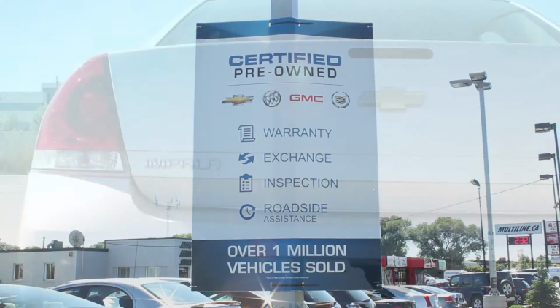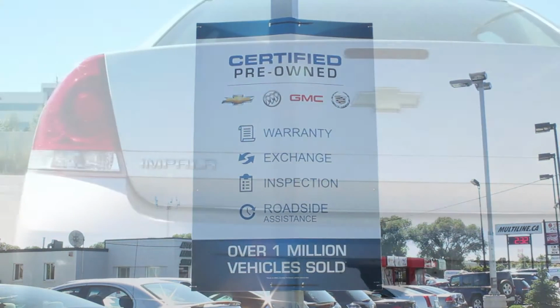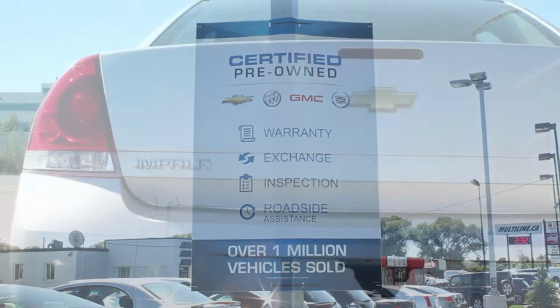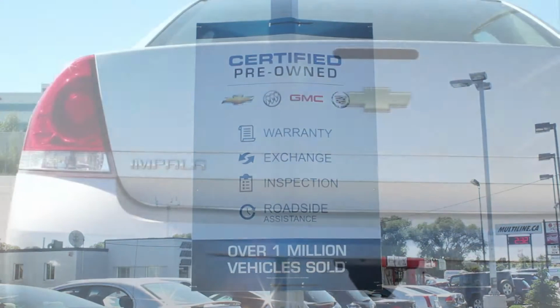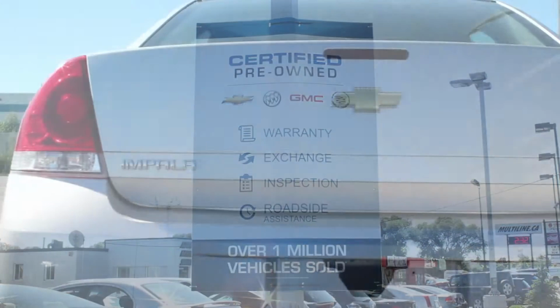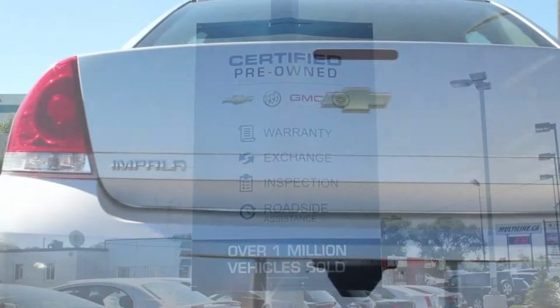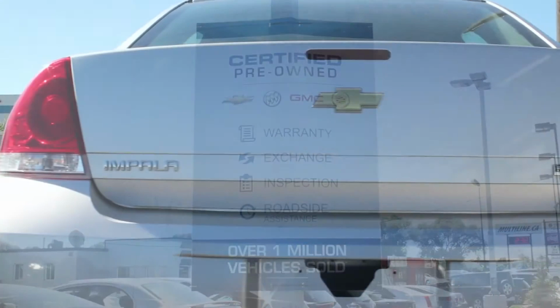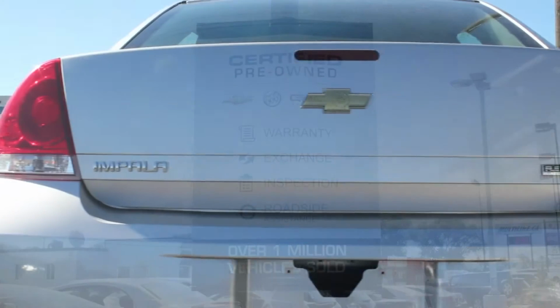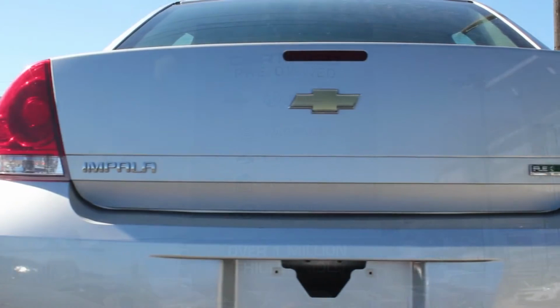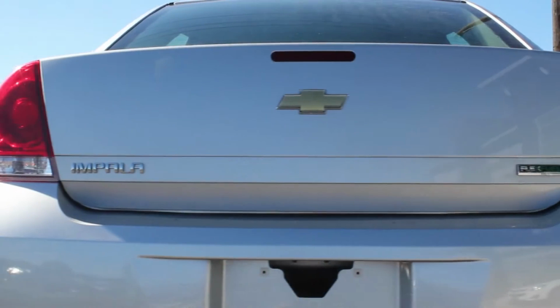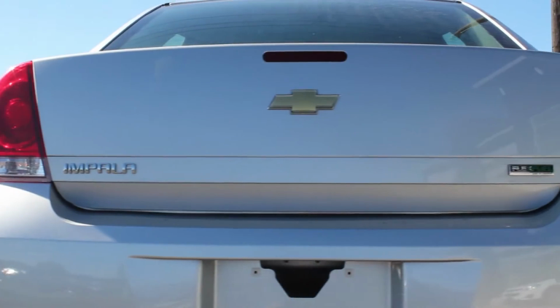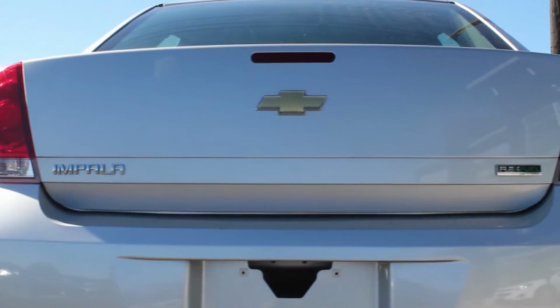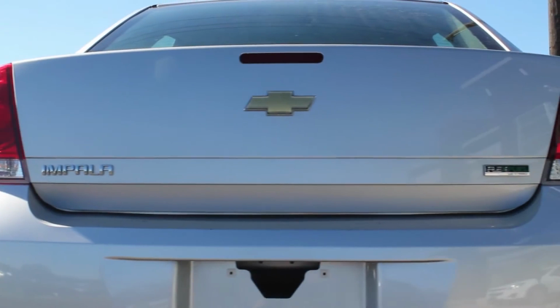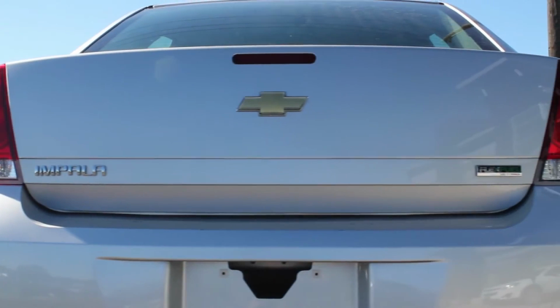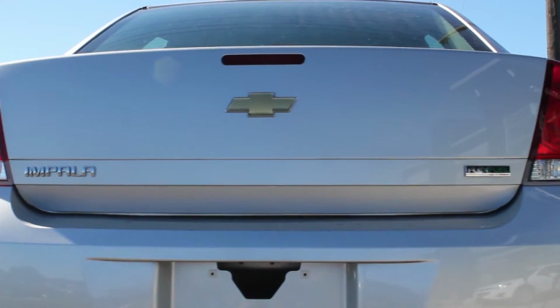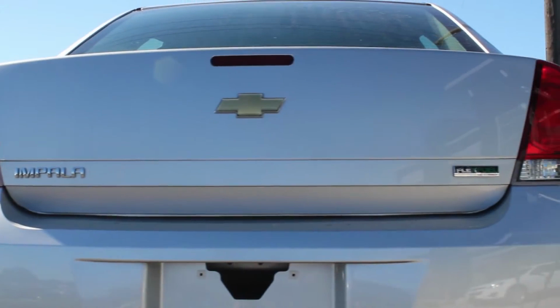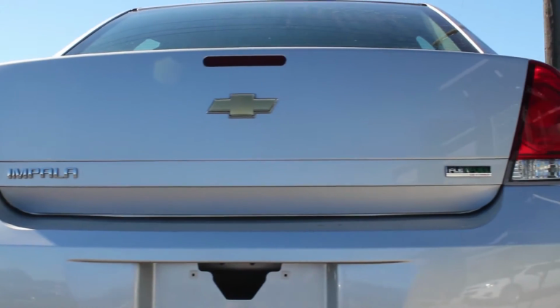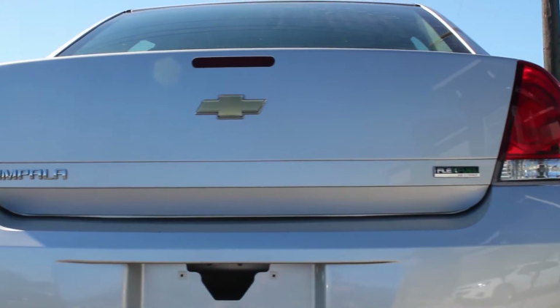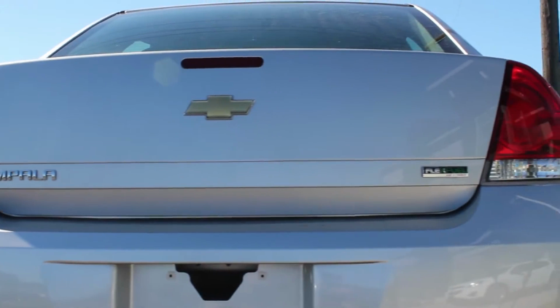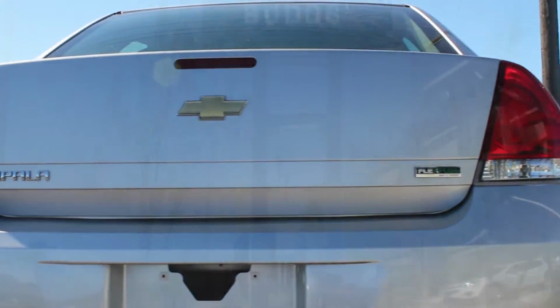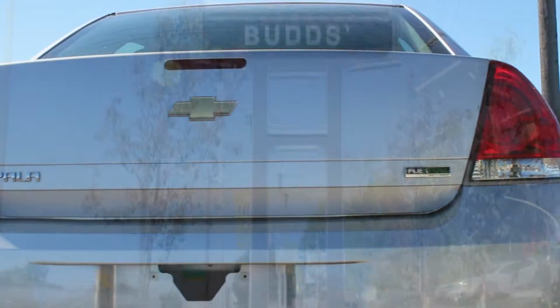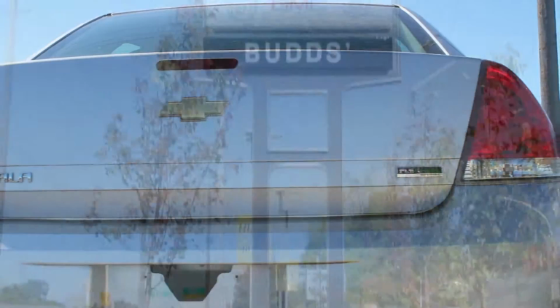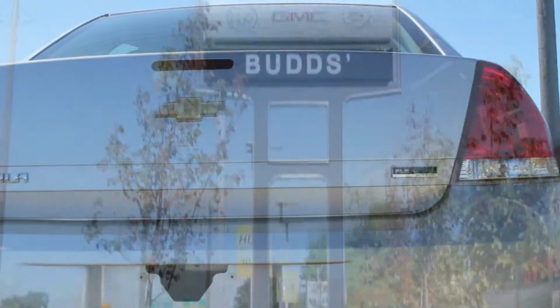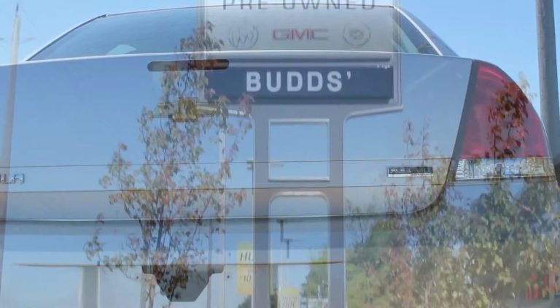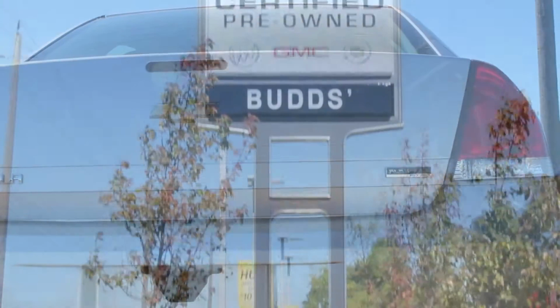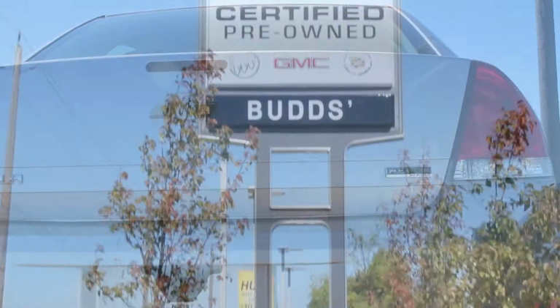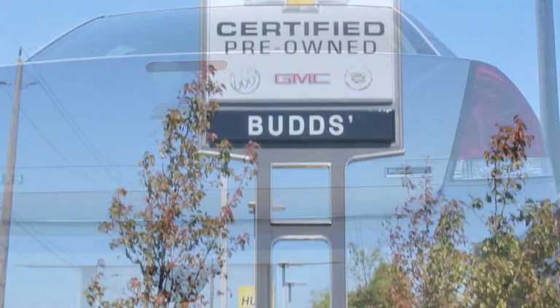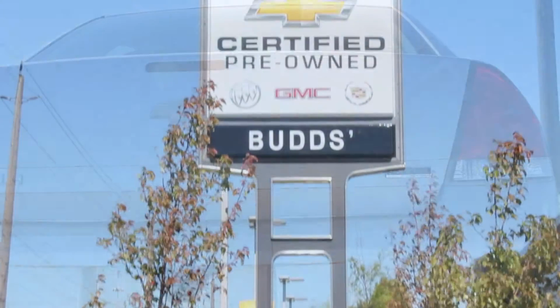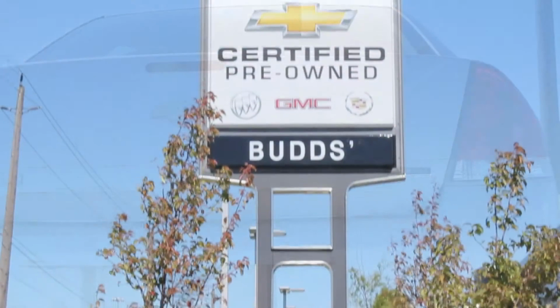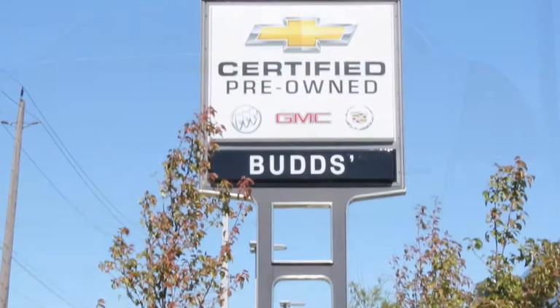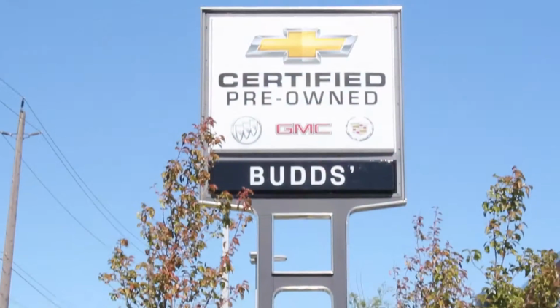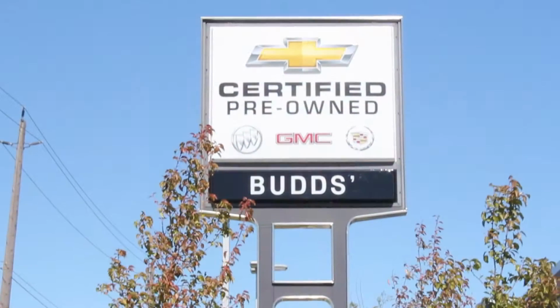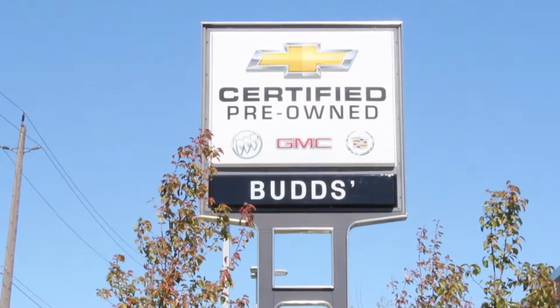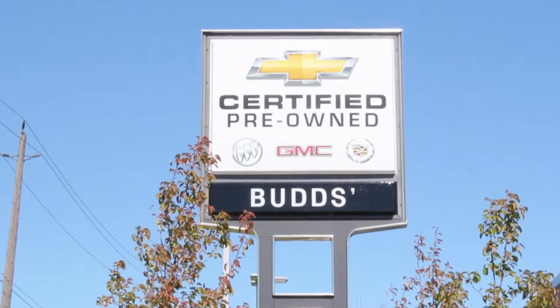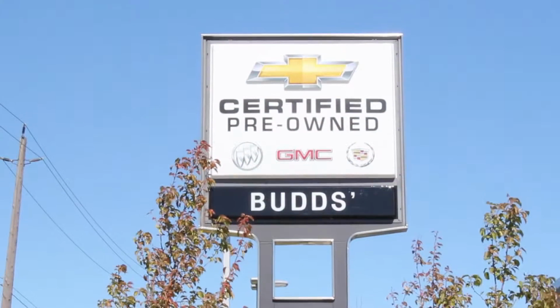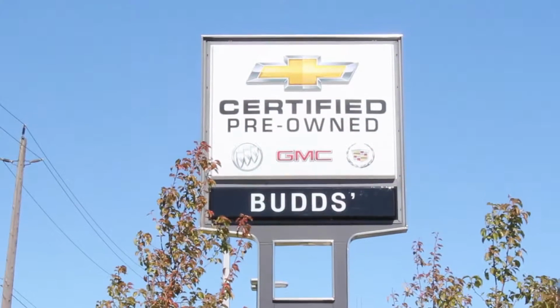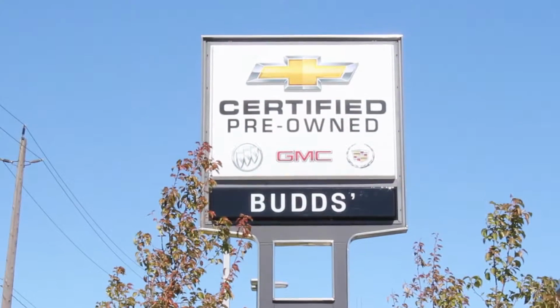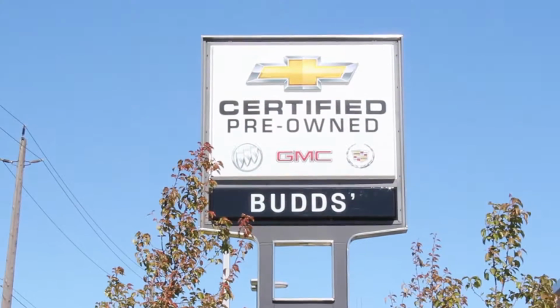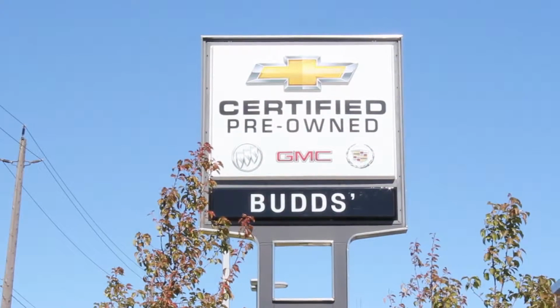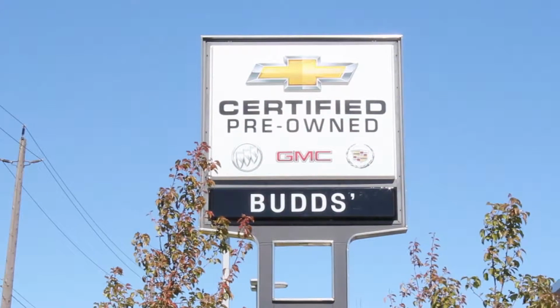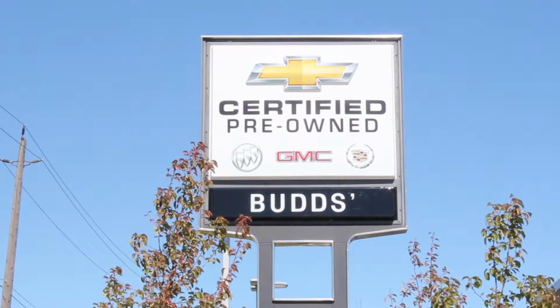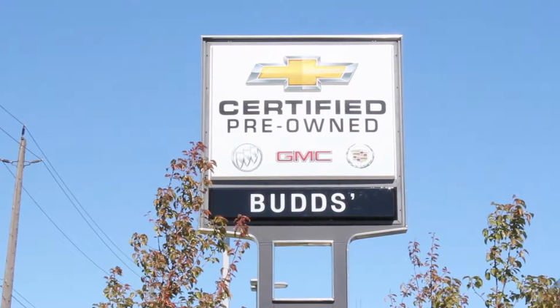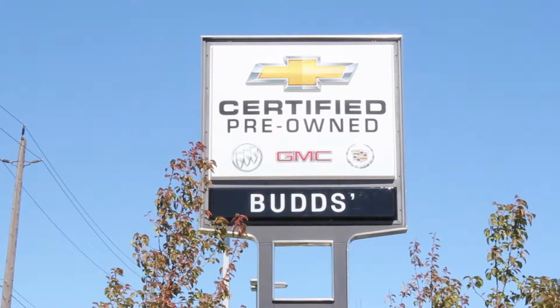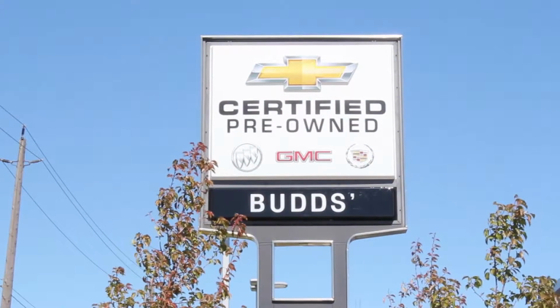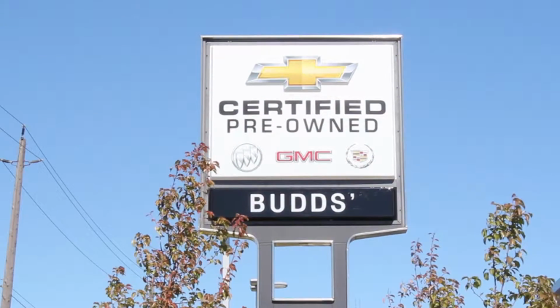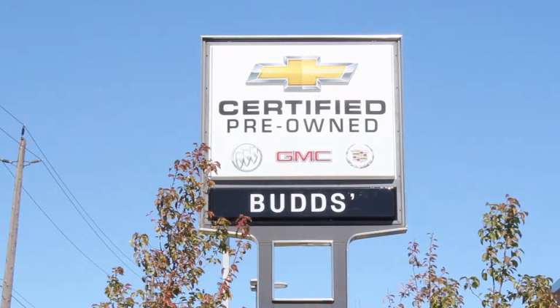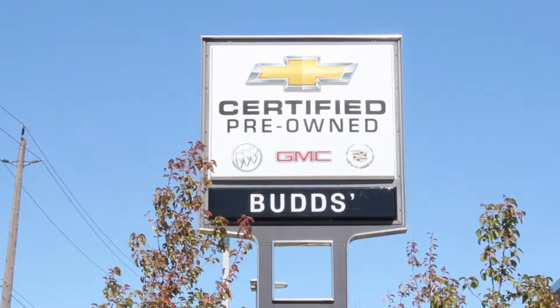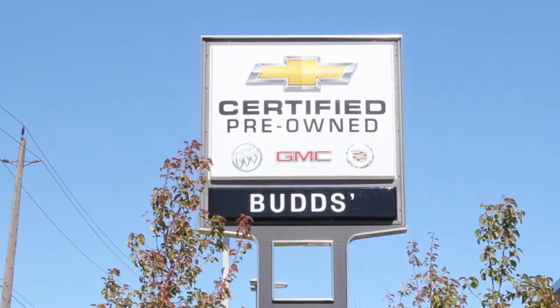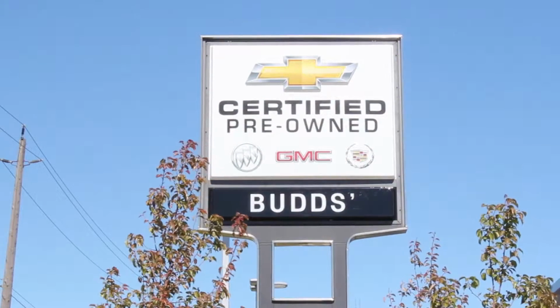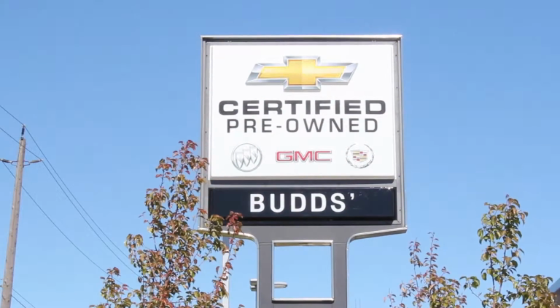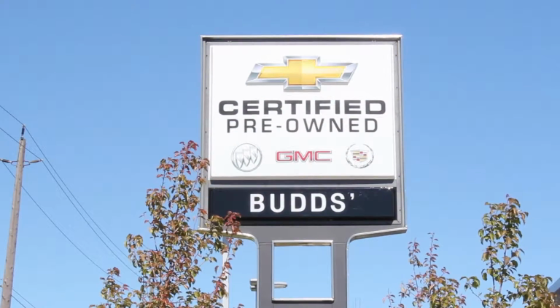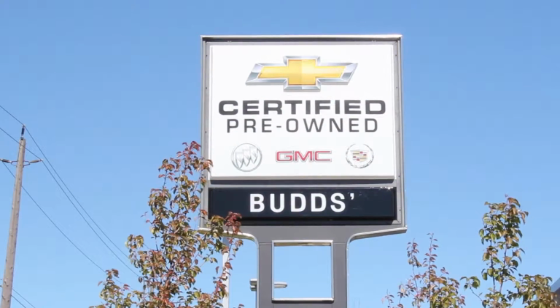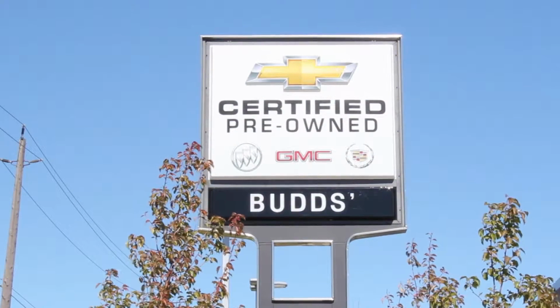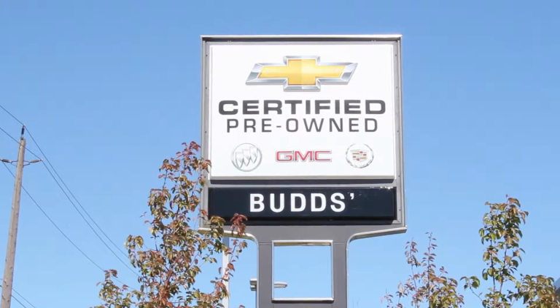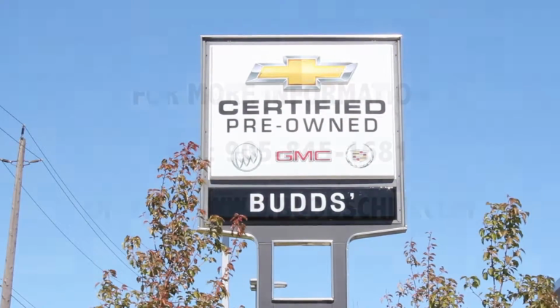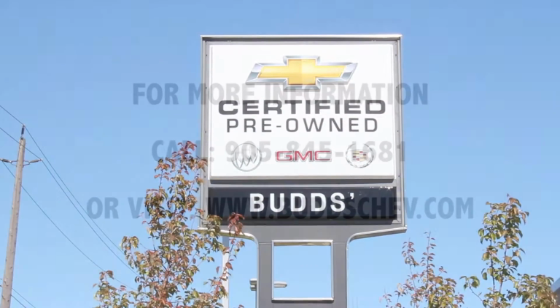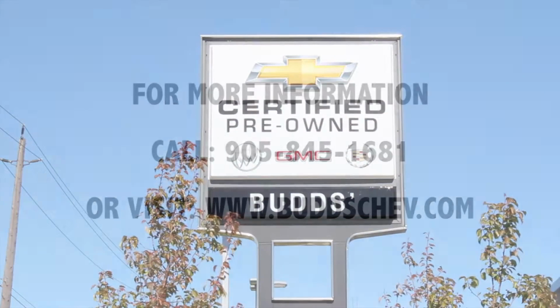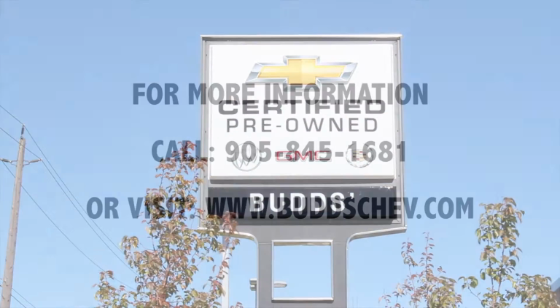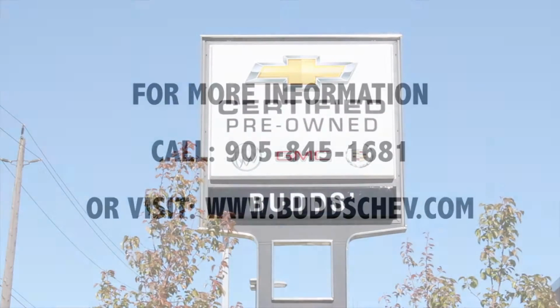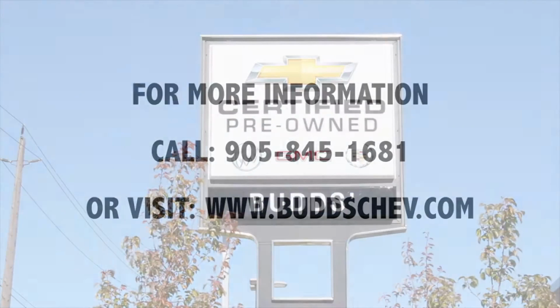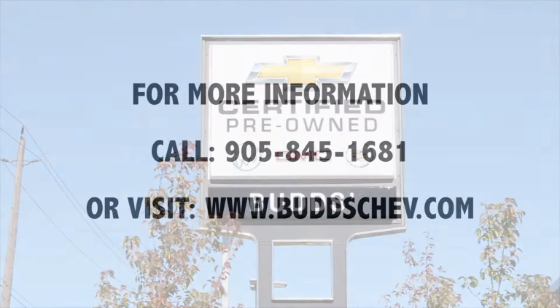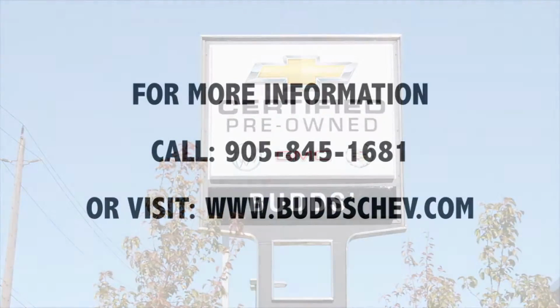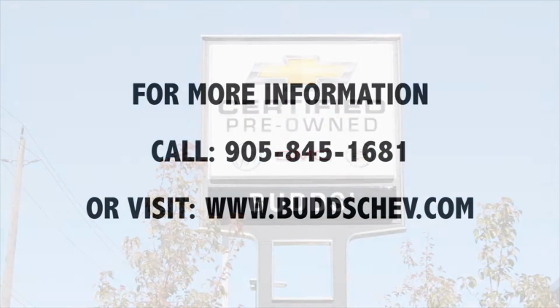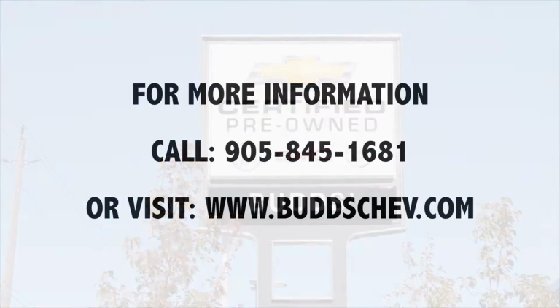If you're looking for a car that's packed with value, look no further than Bud's Chevrolet, the family business that service-built.